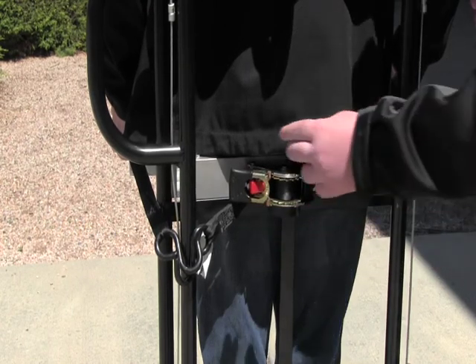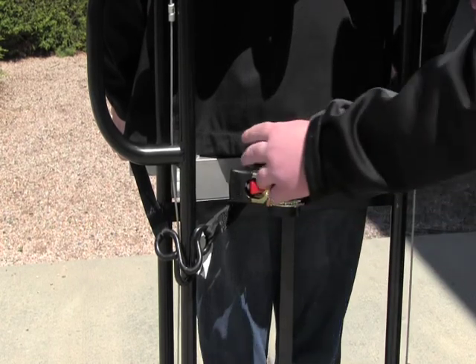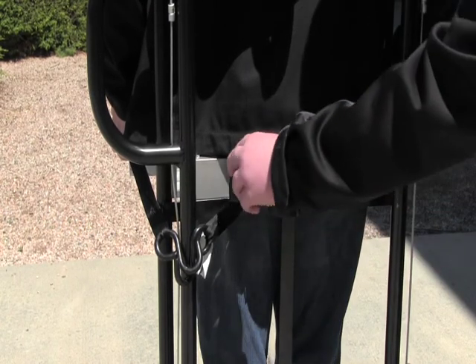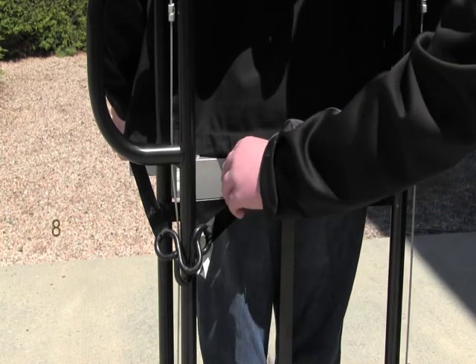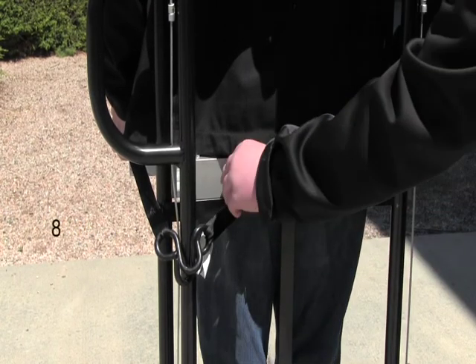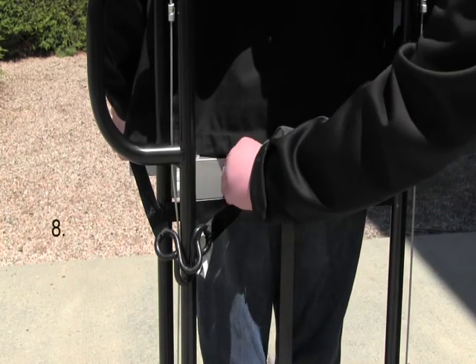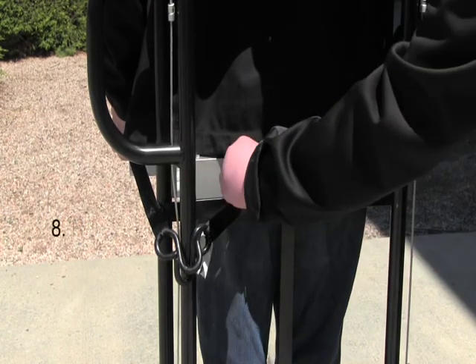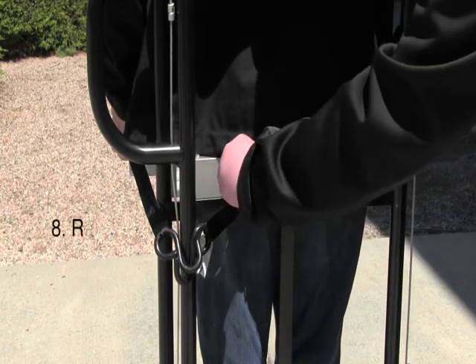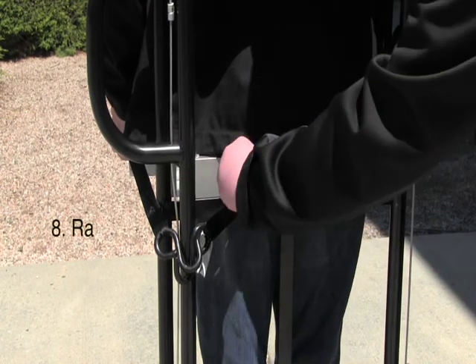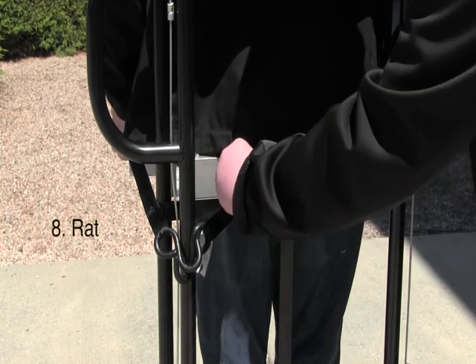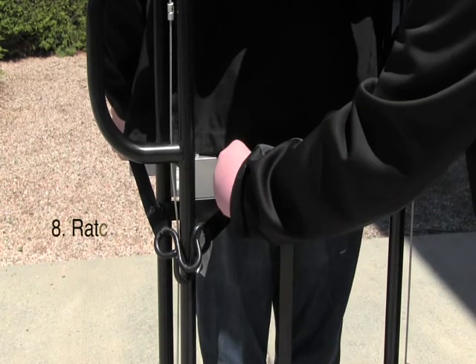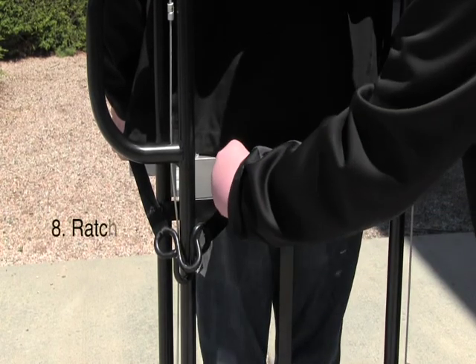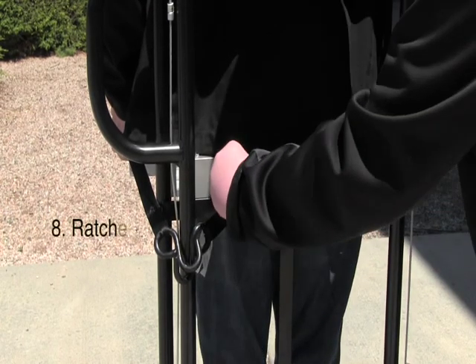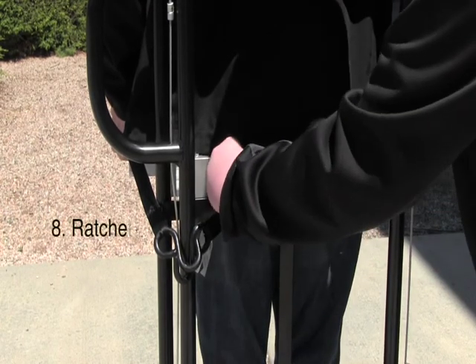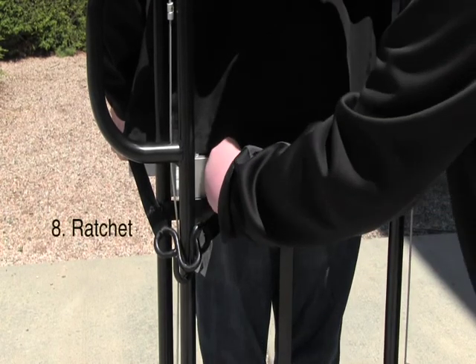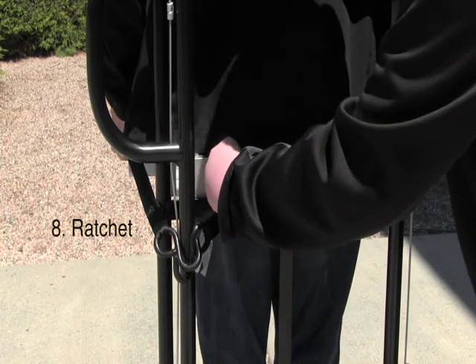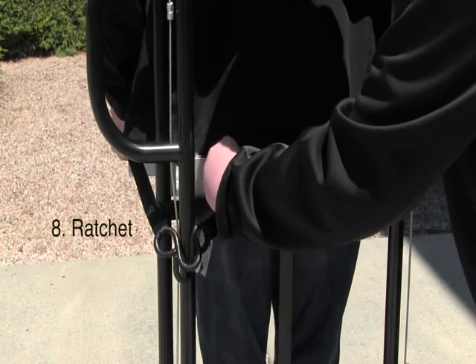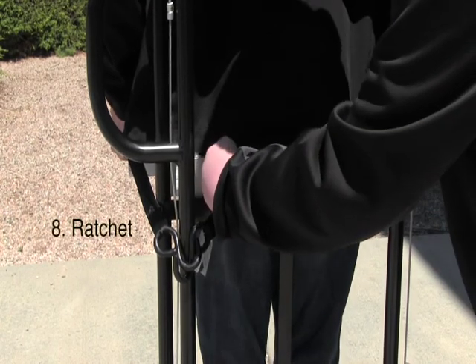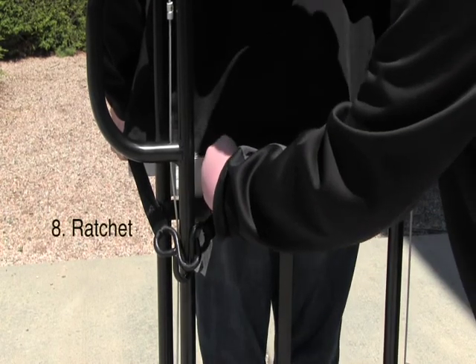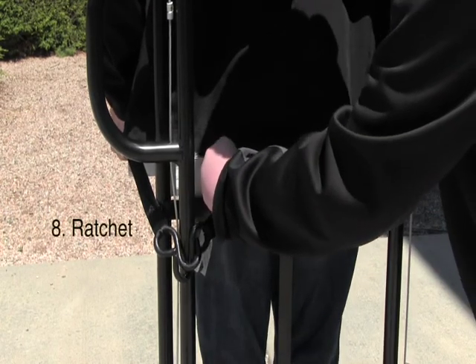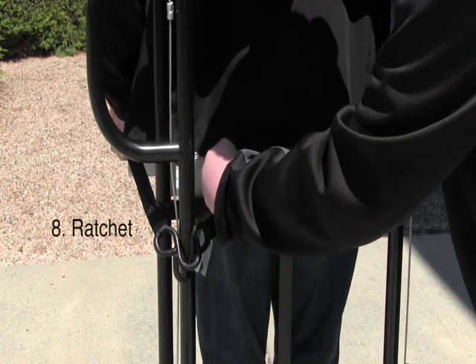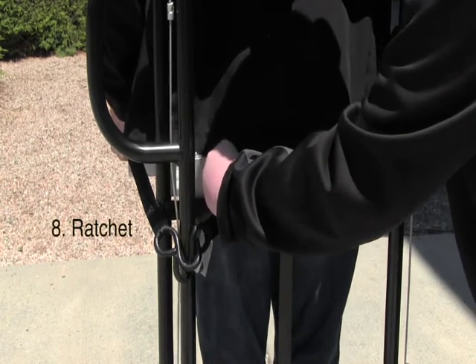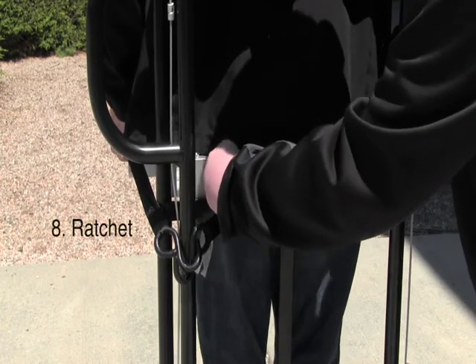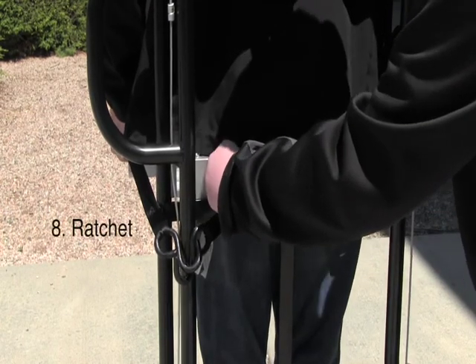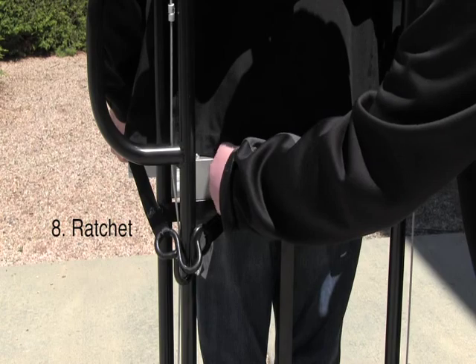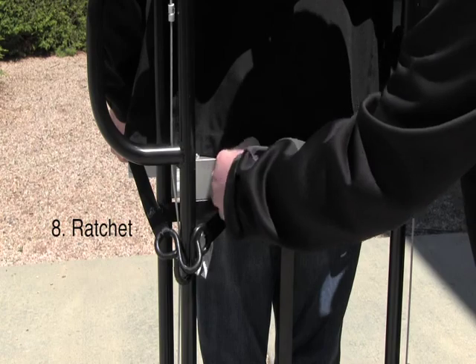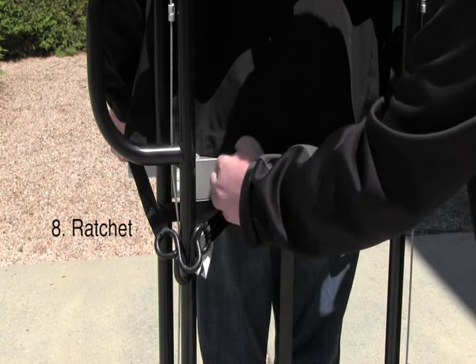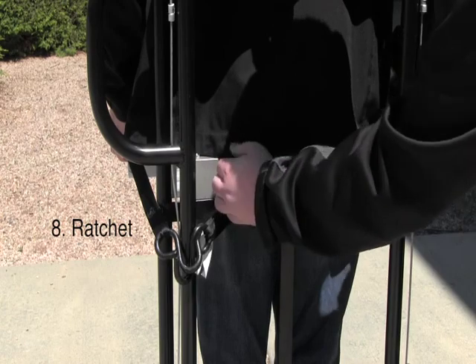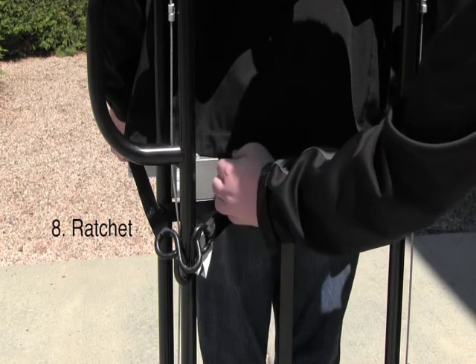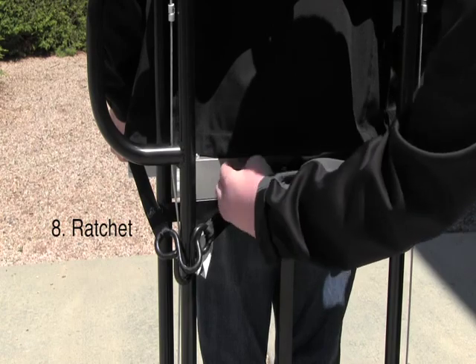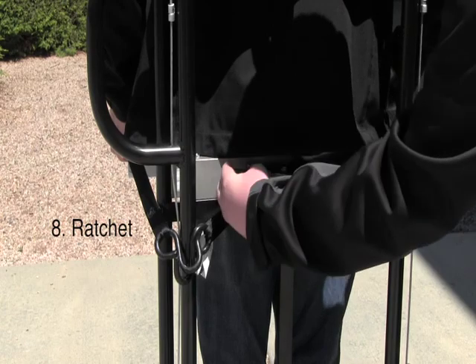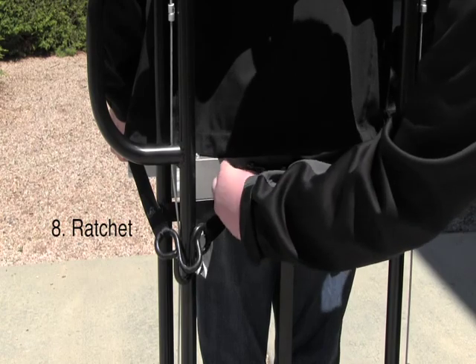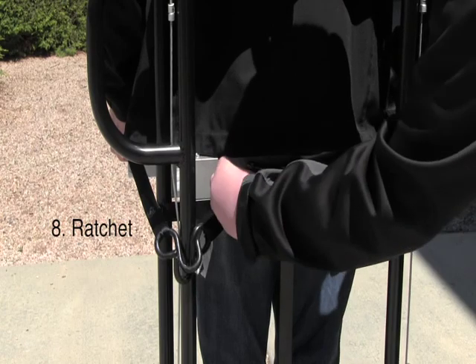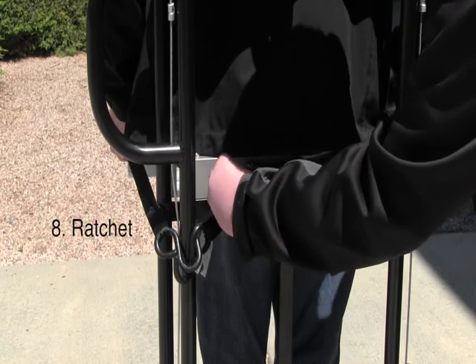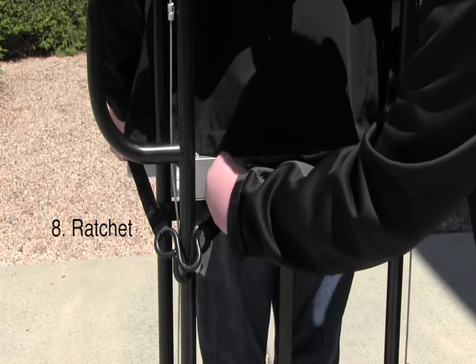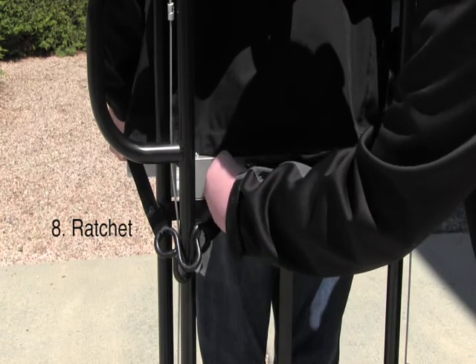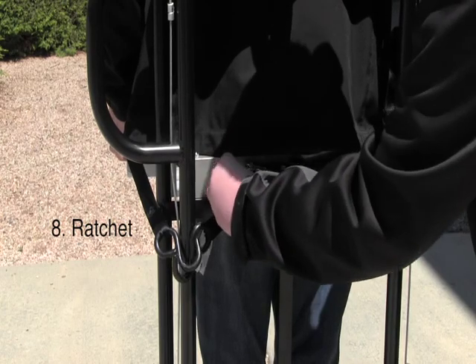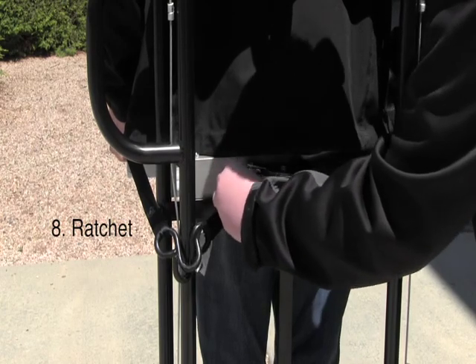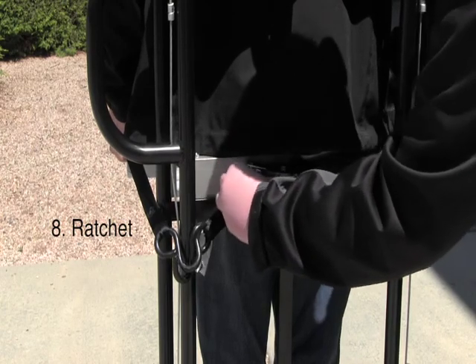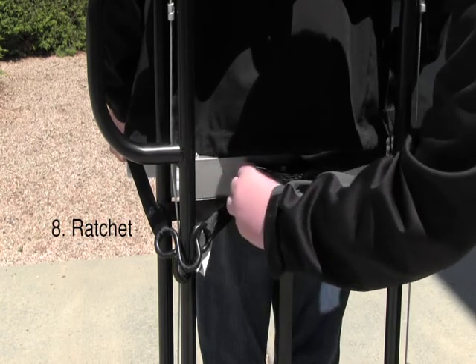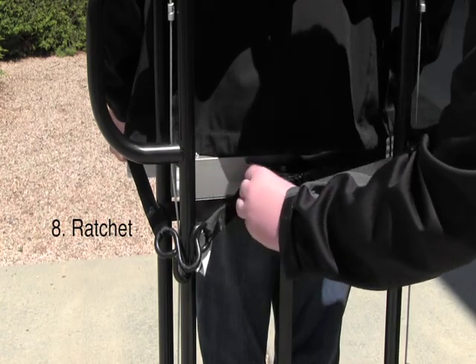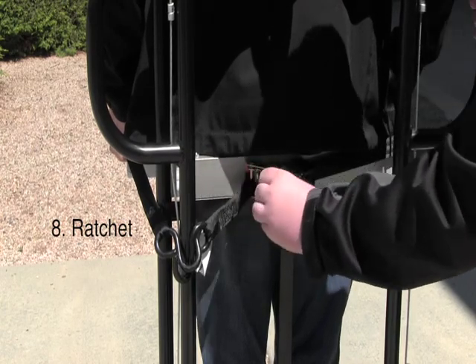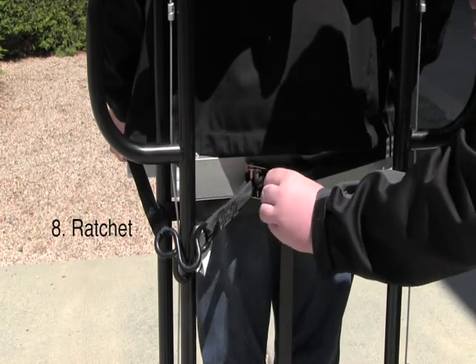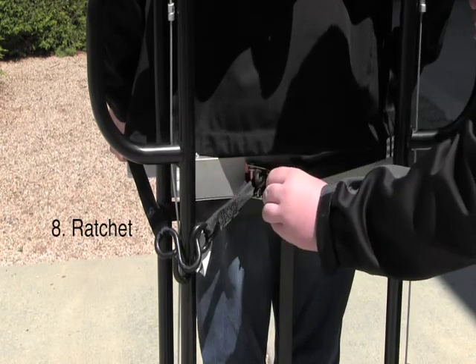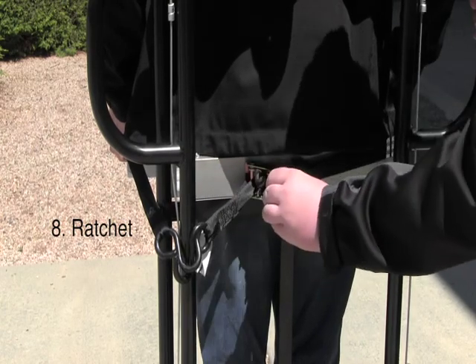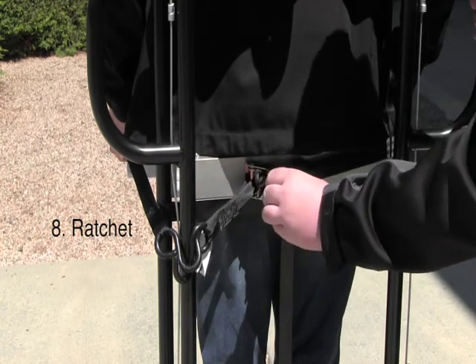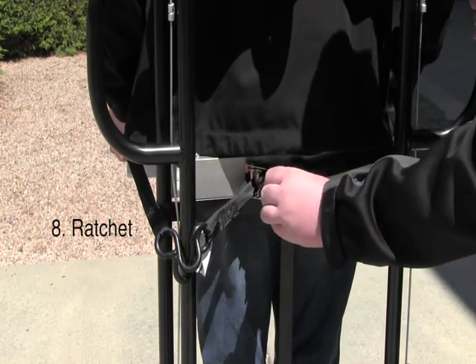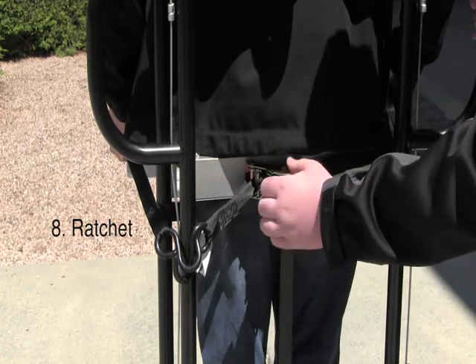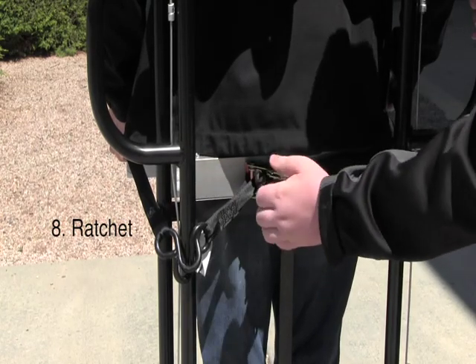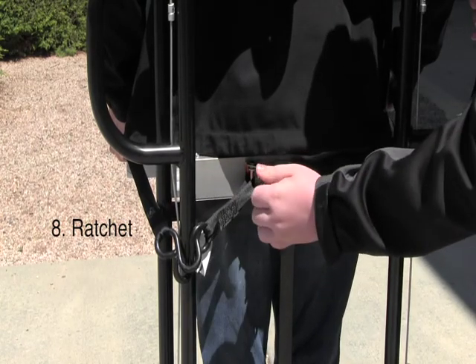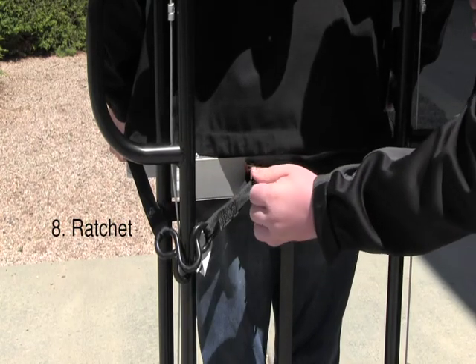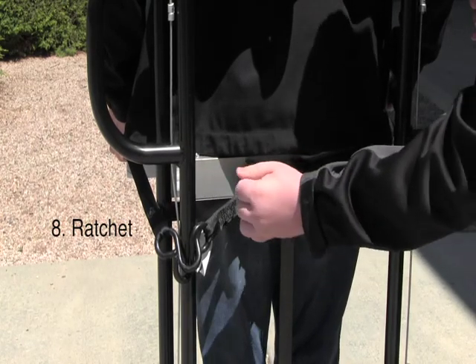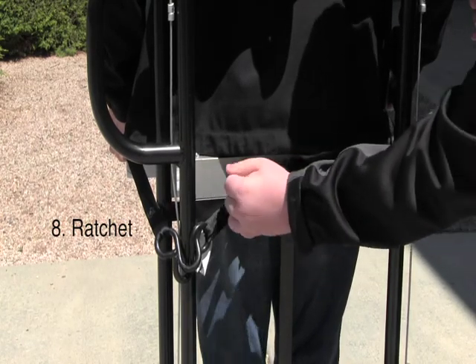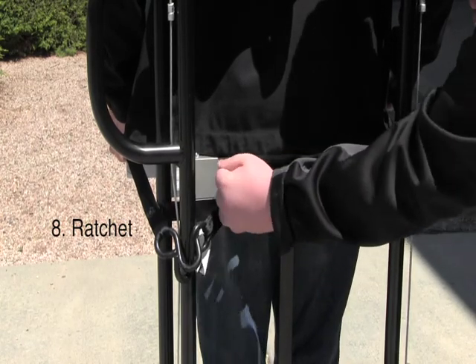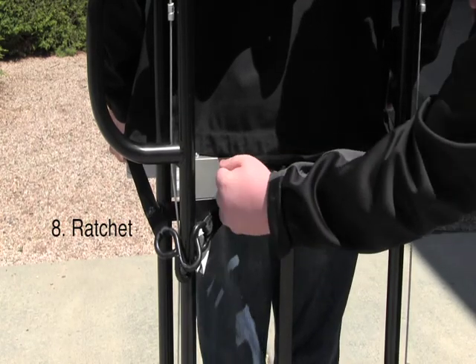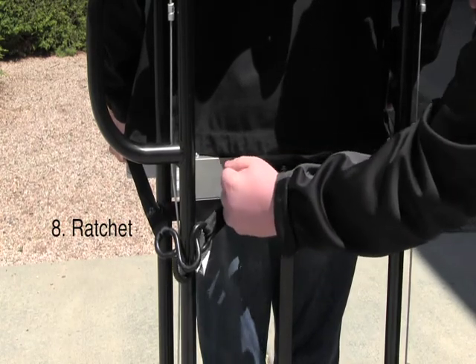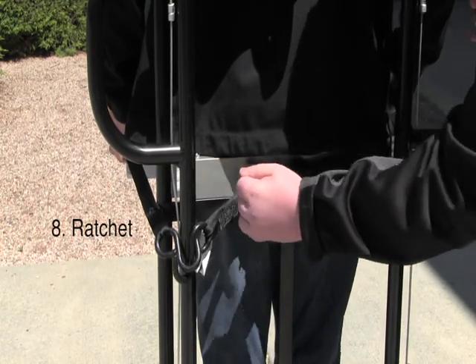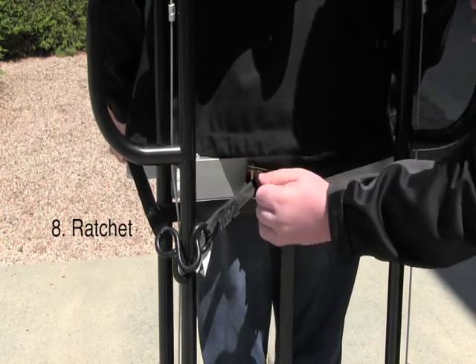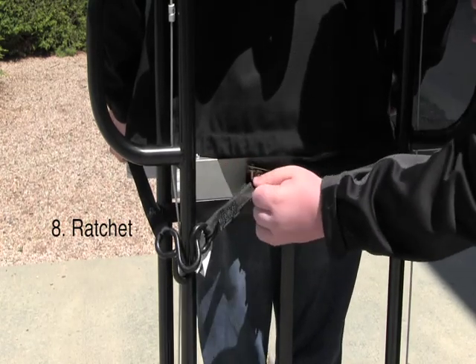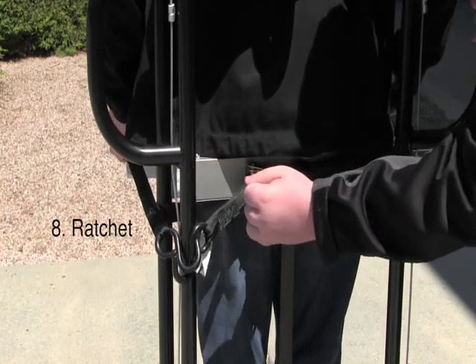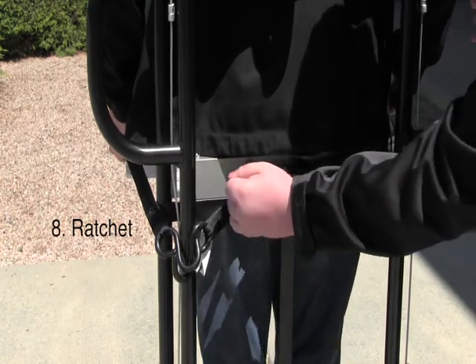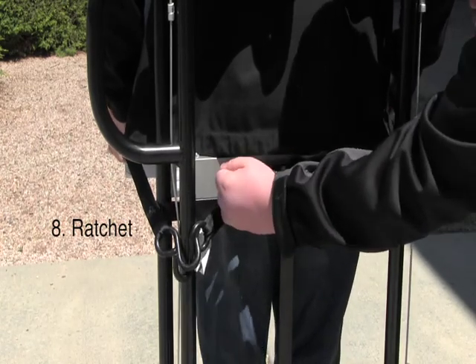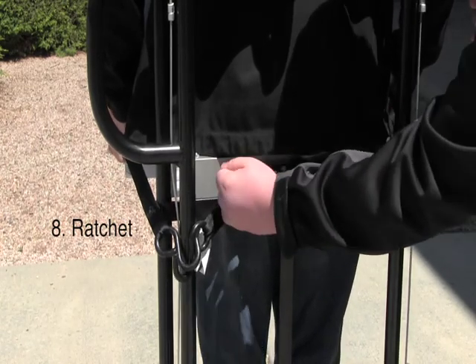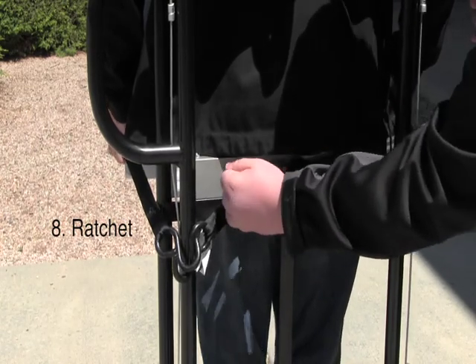To secure your big object even more, you can ratchet the strap by pressing the red button and pulling the lever out.